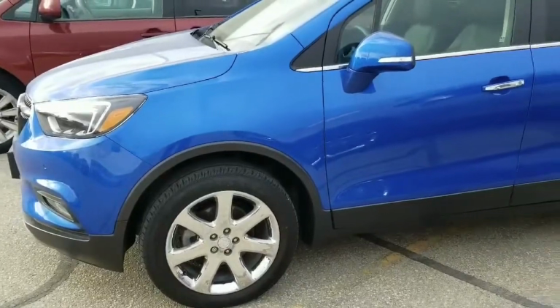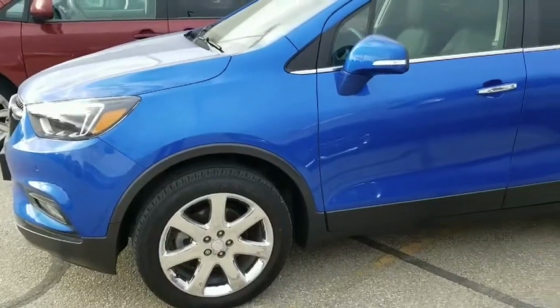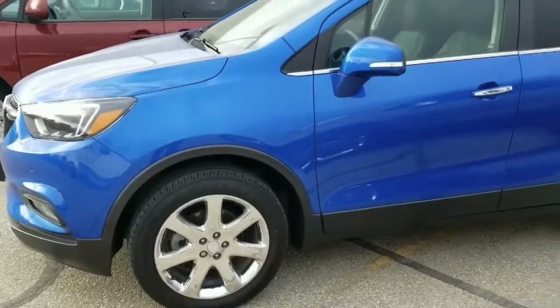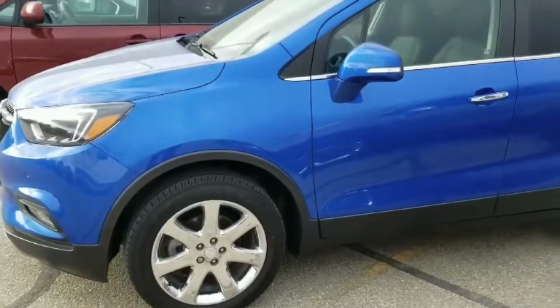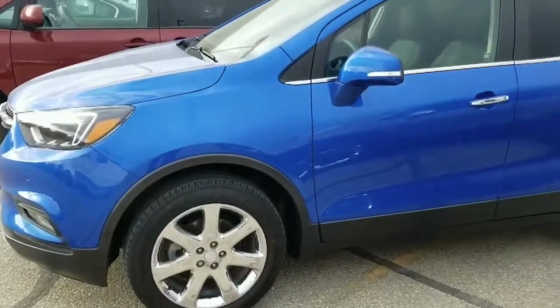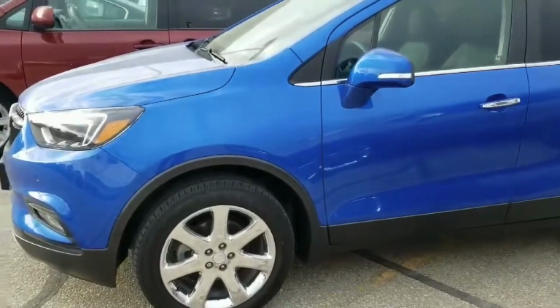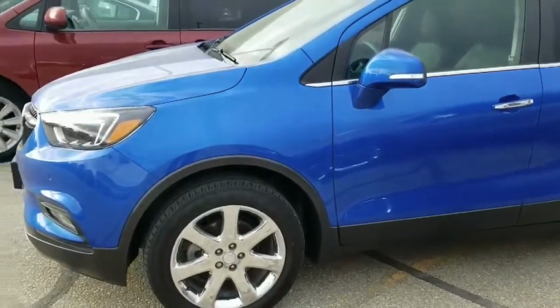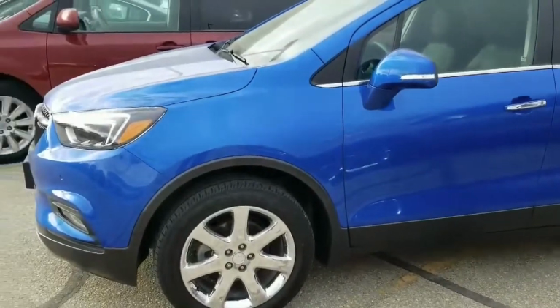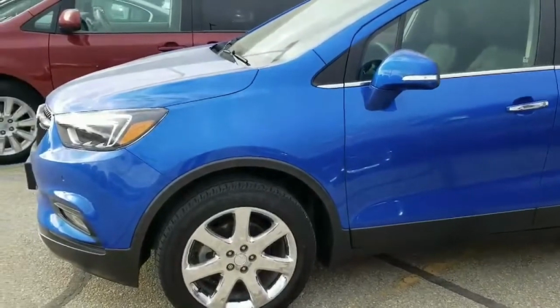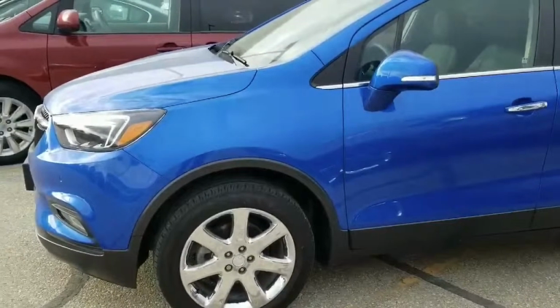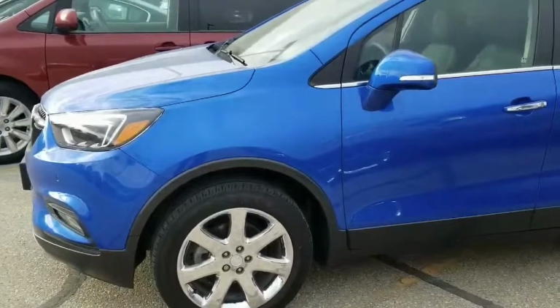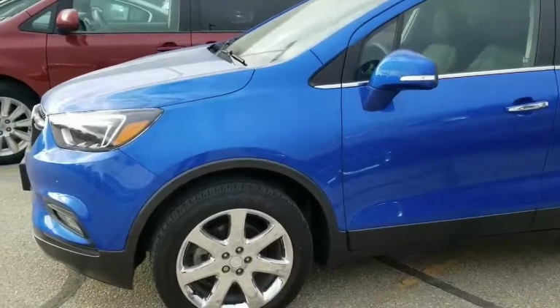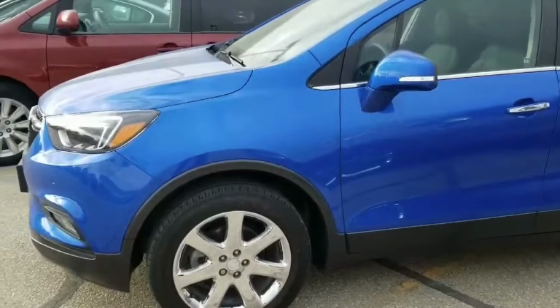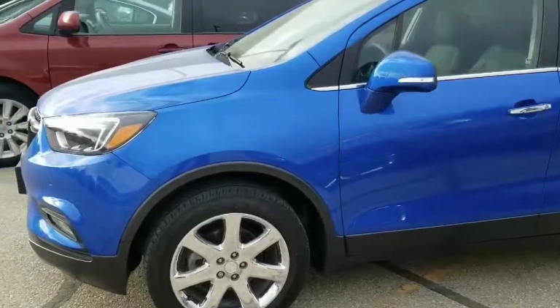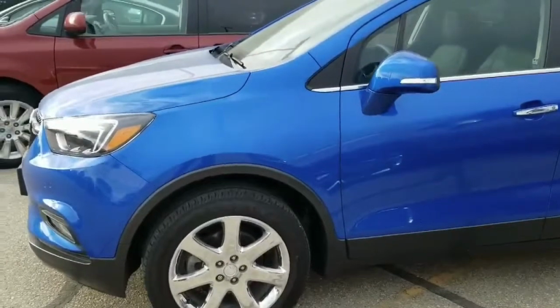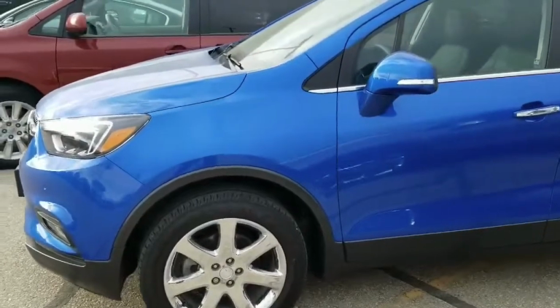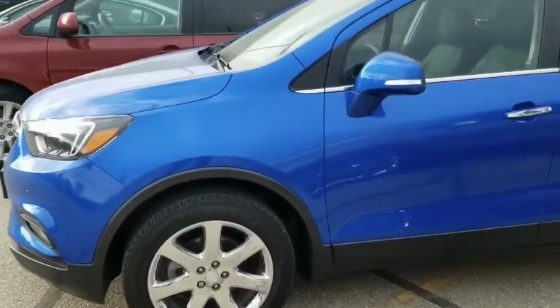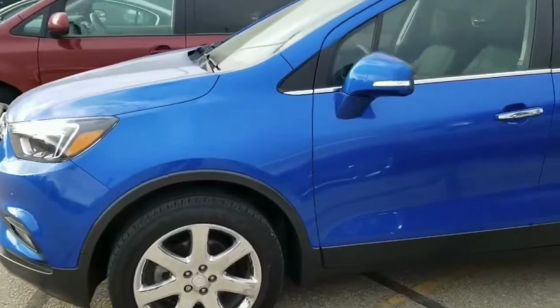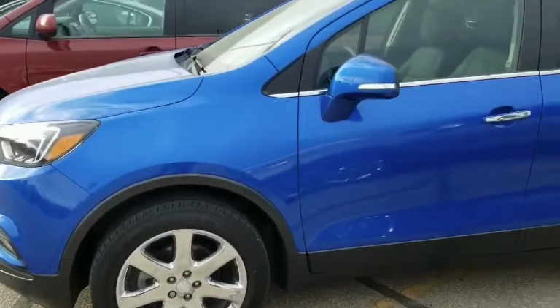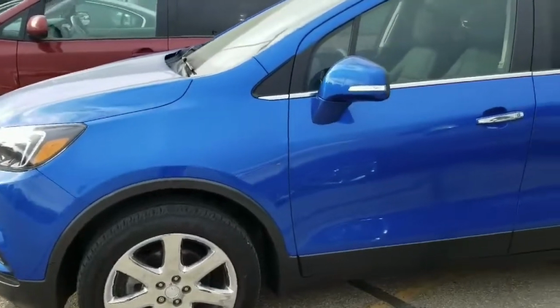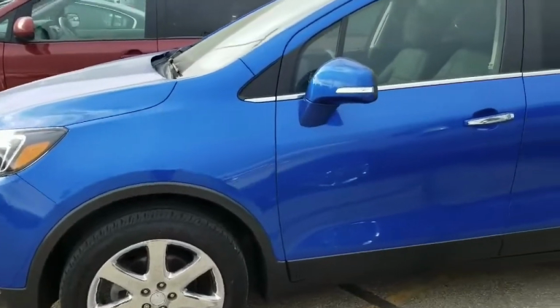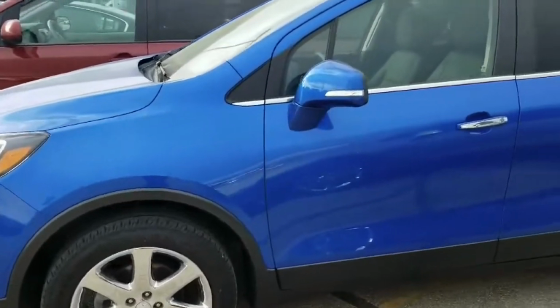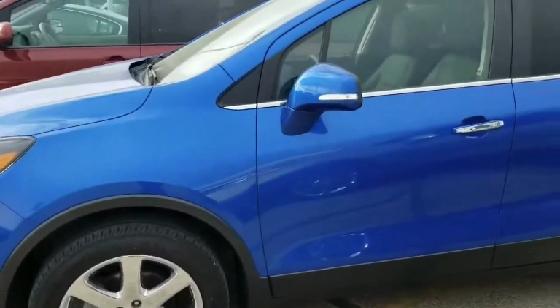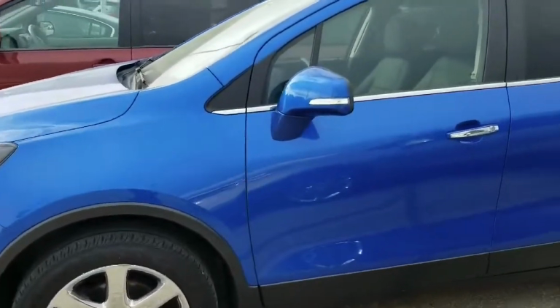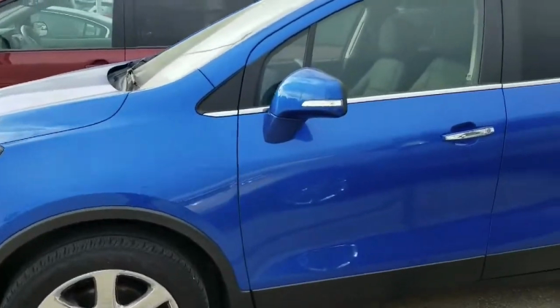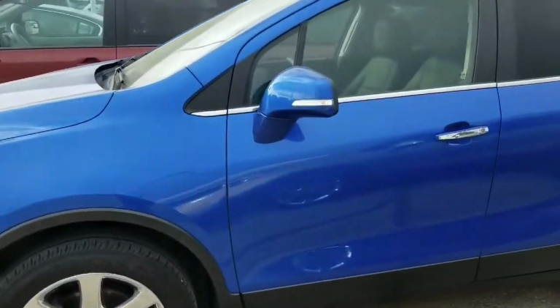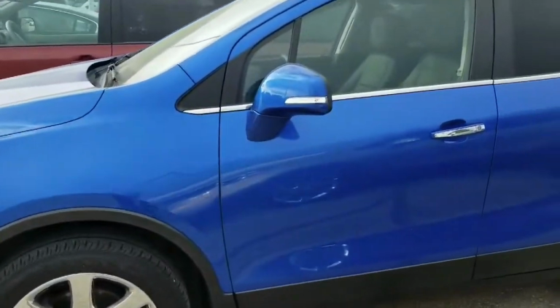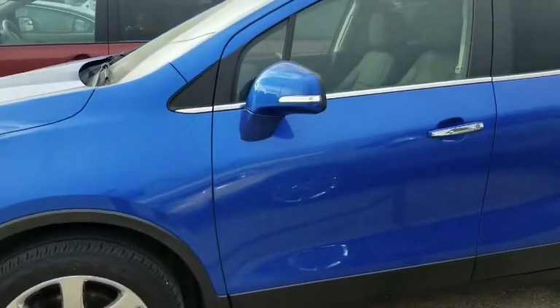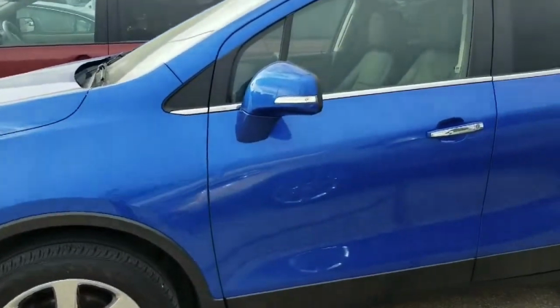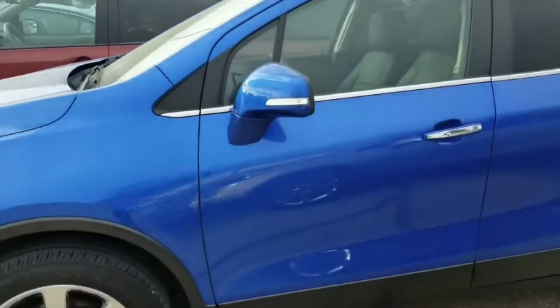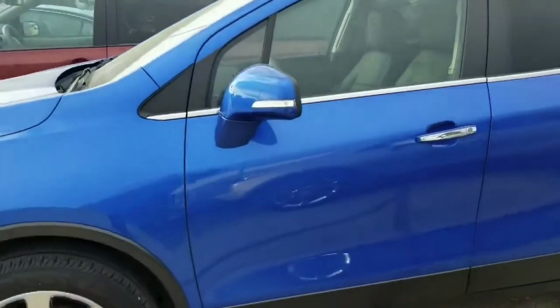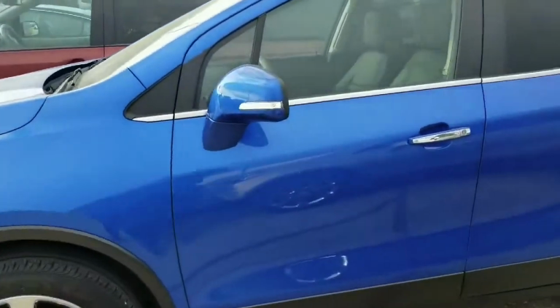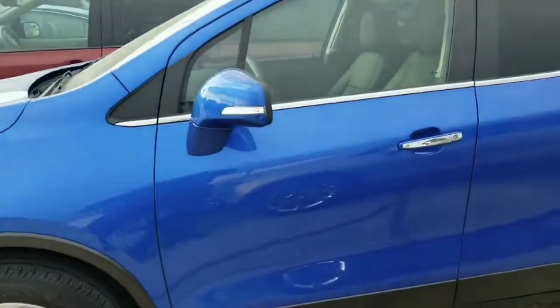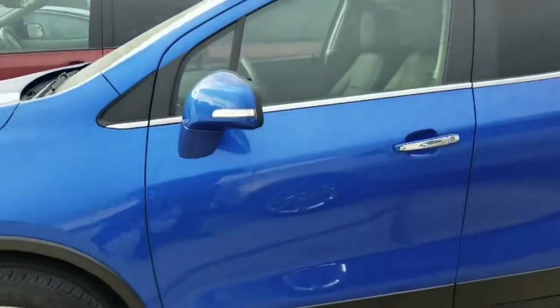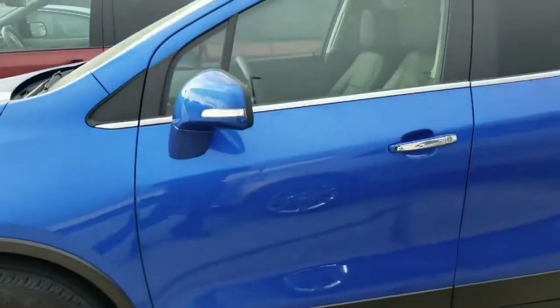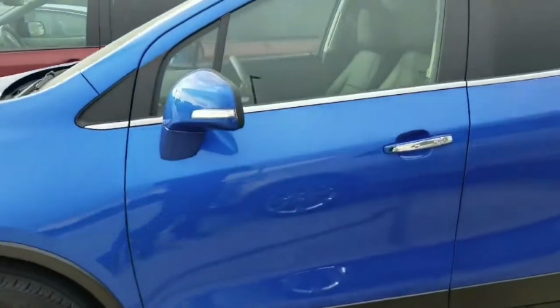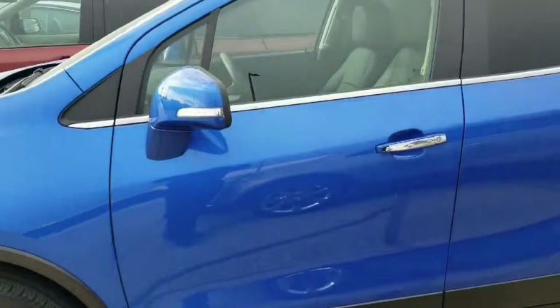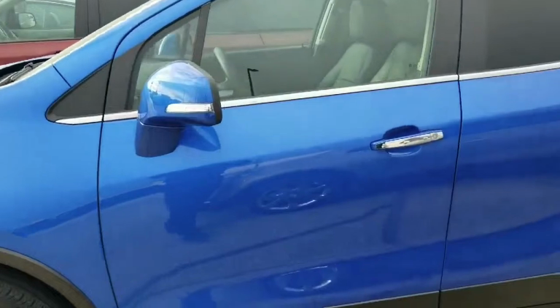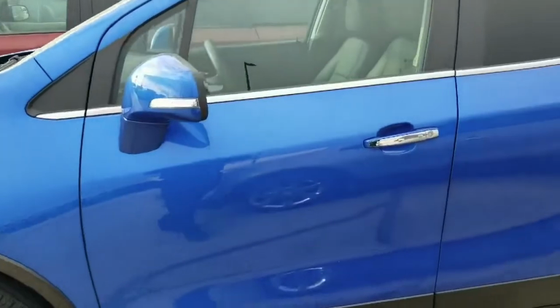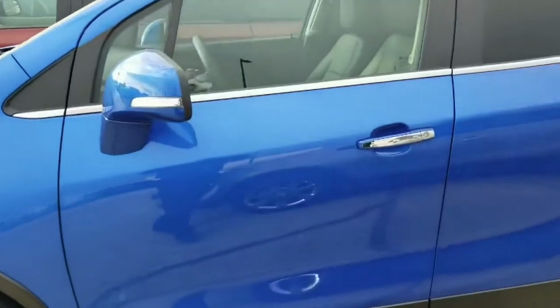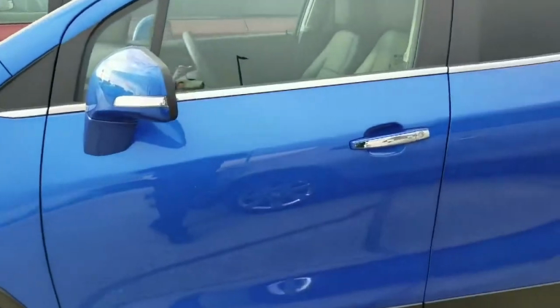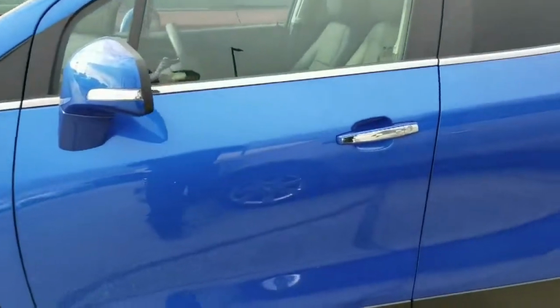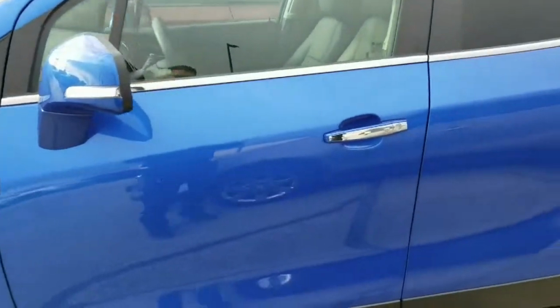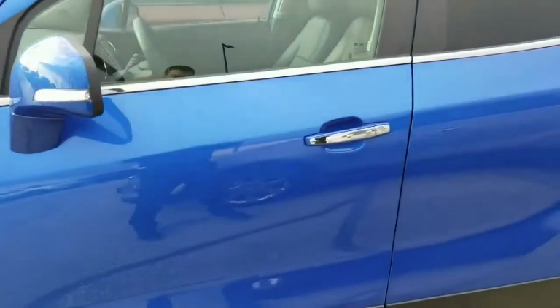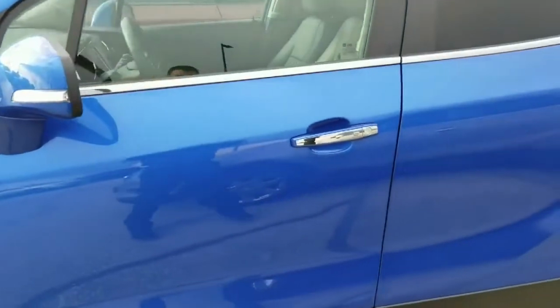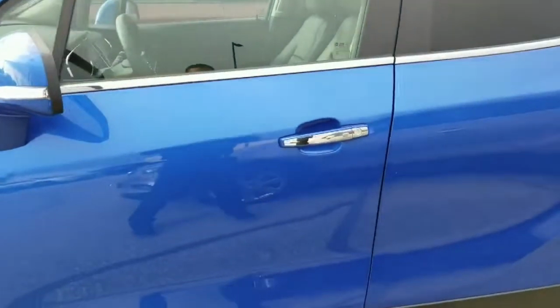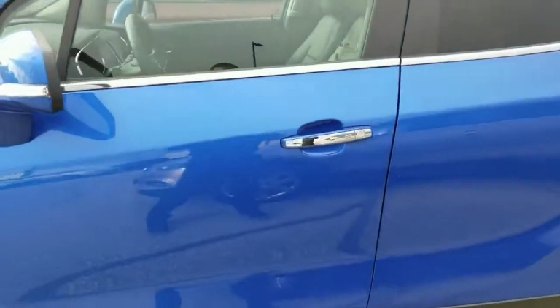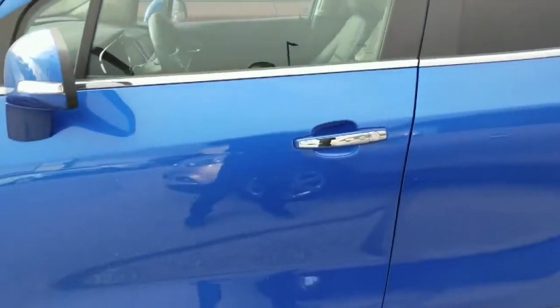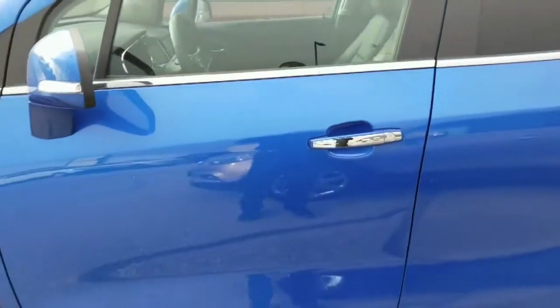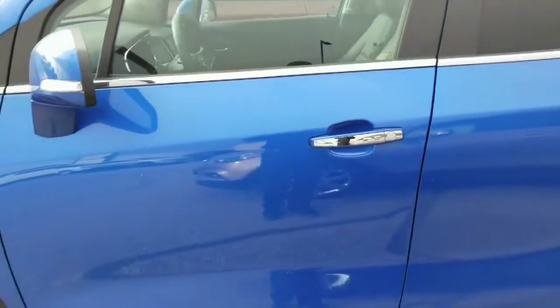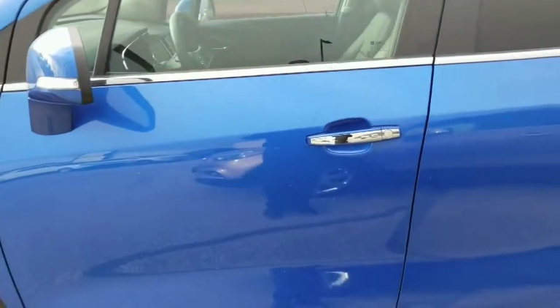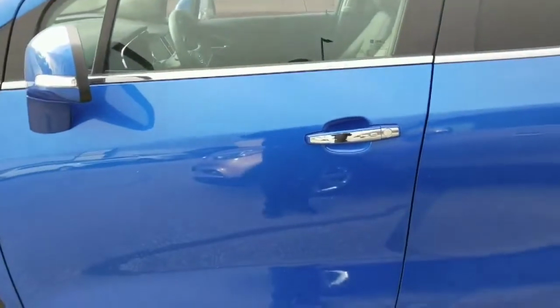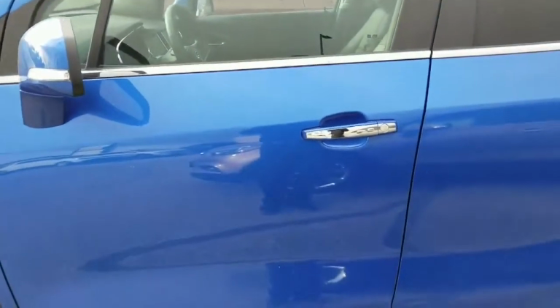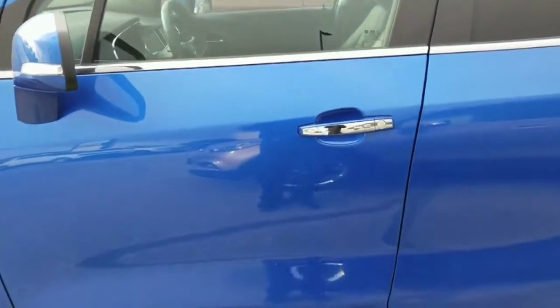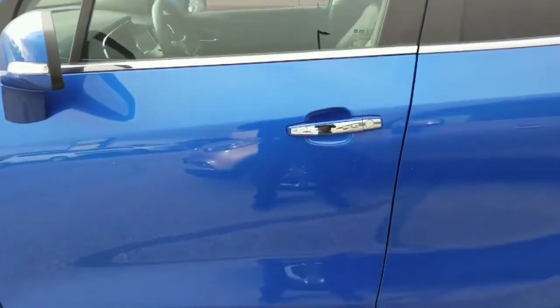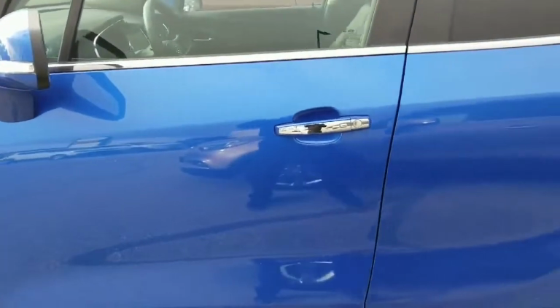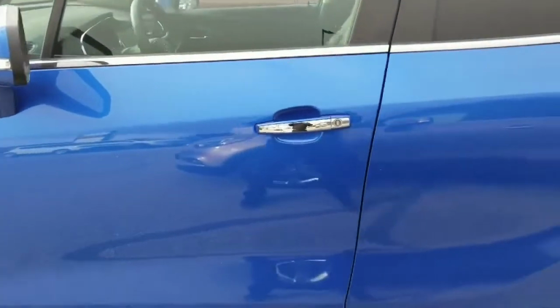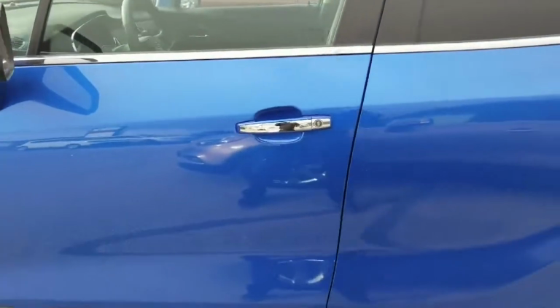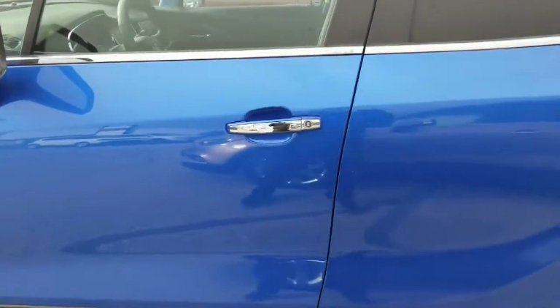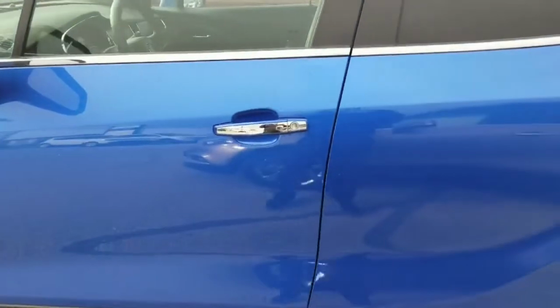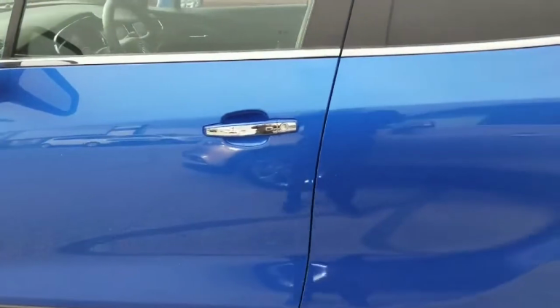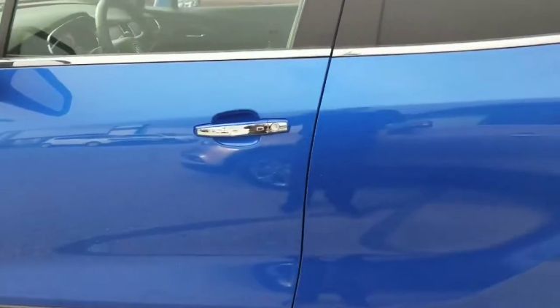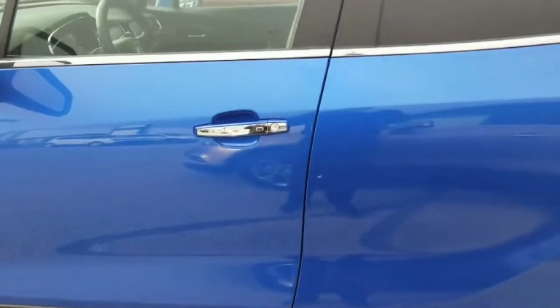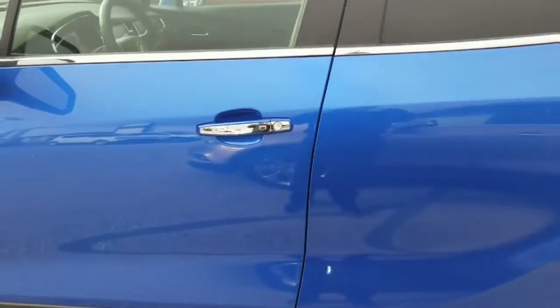Alright folks, here we are with the 2017 Buick Encore Essence. This thing is so nice, it makes you look twice.